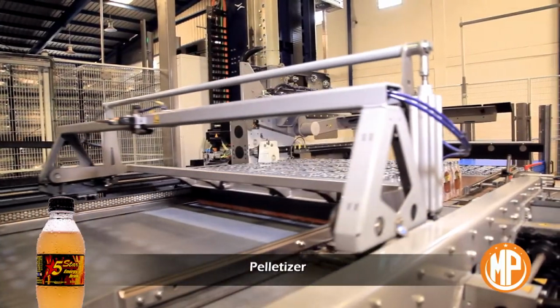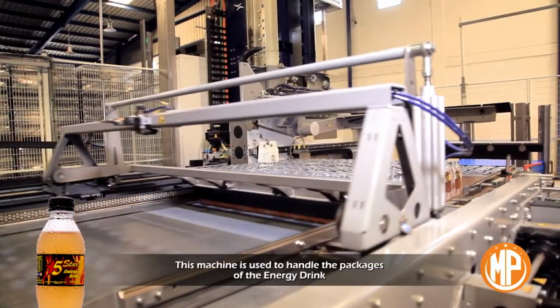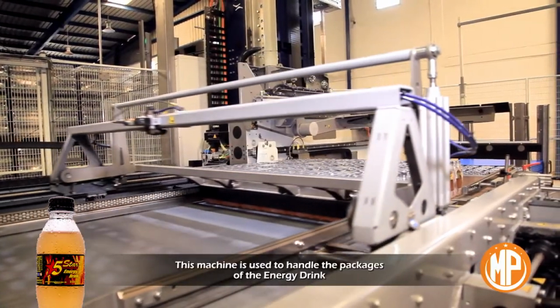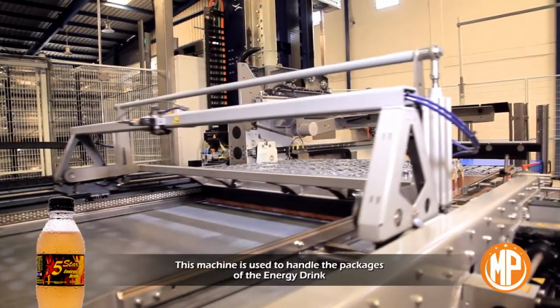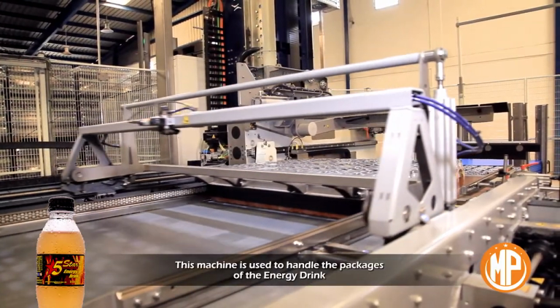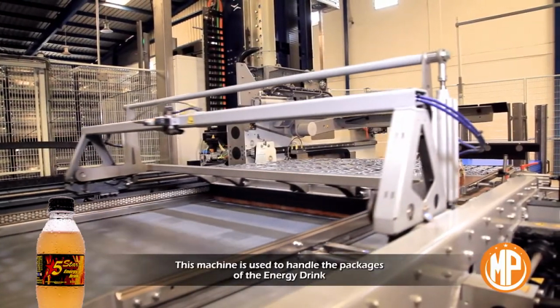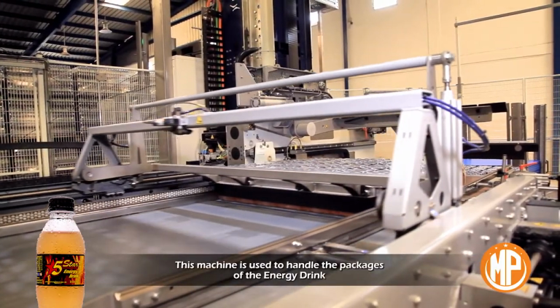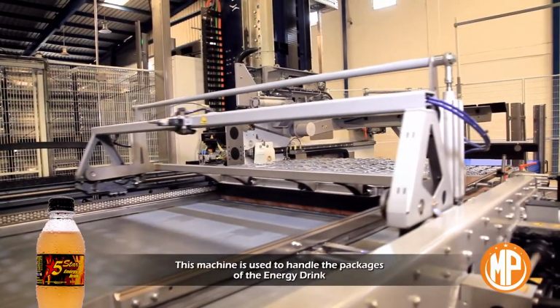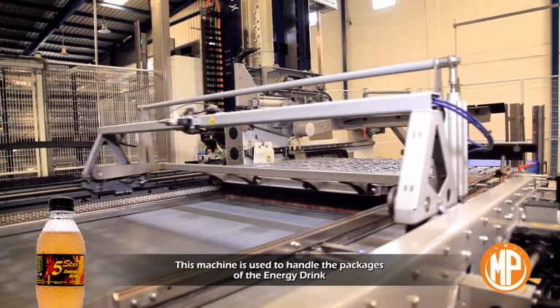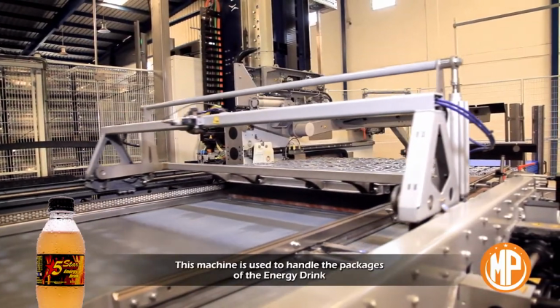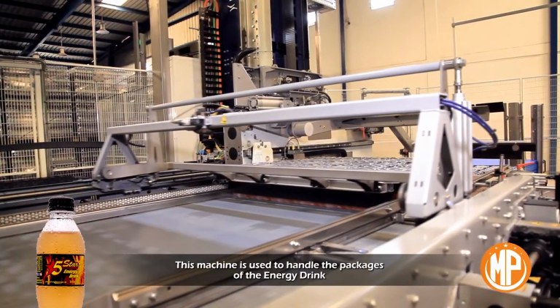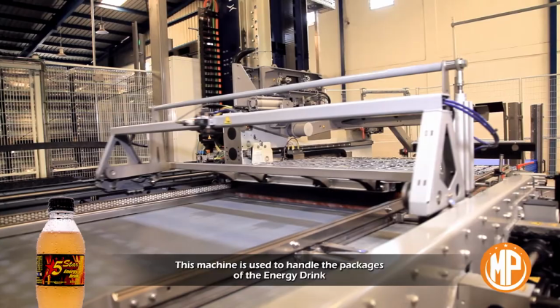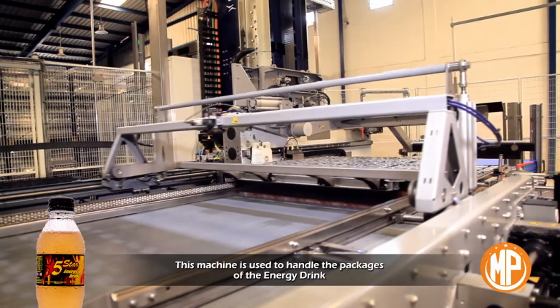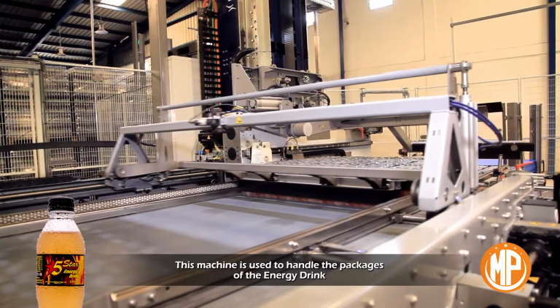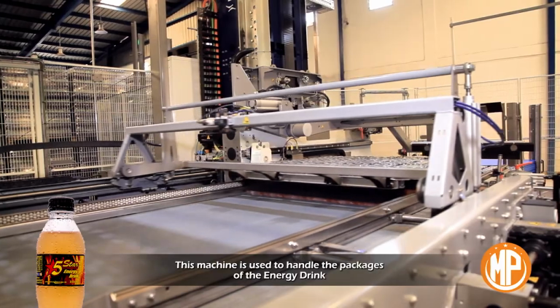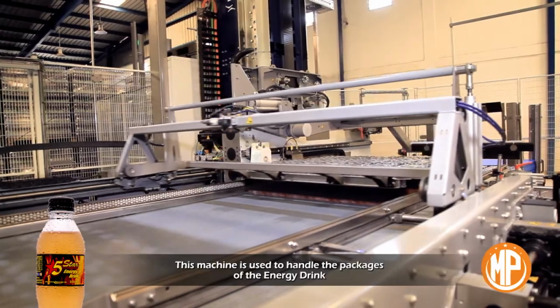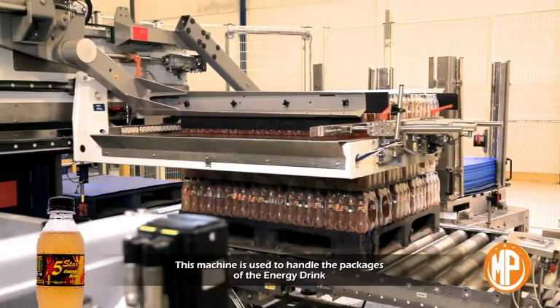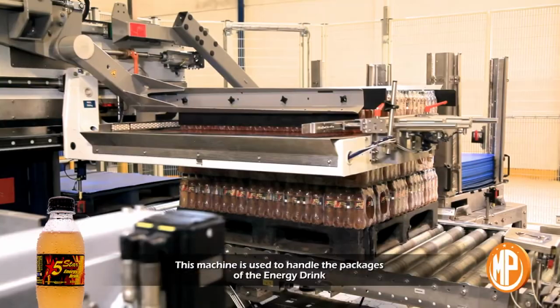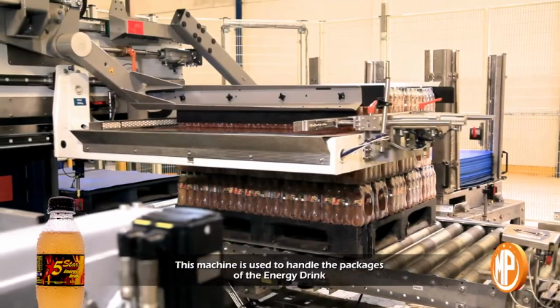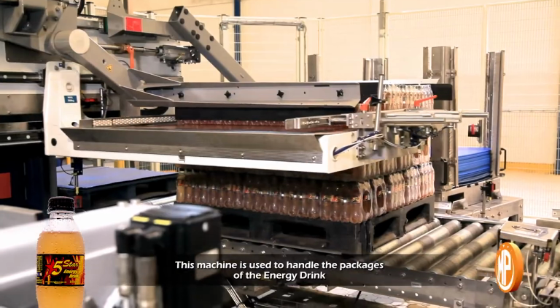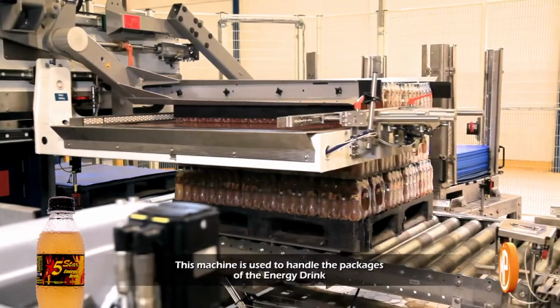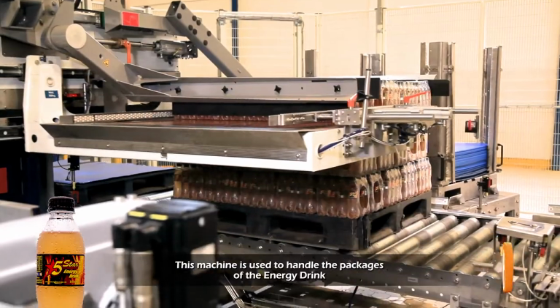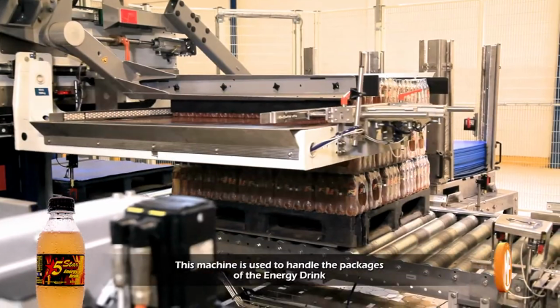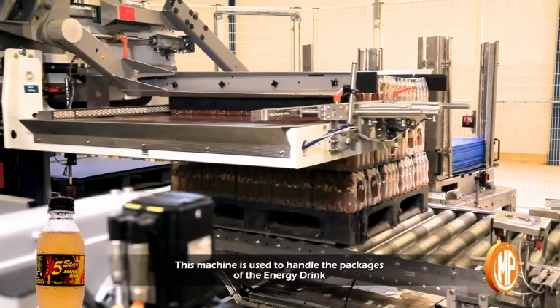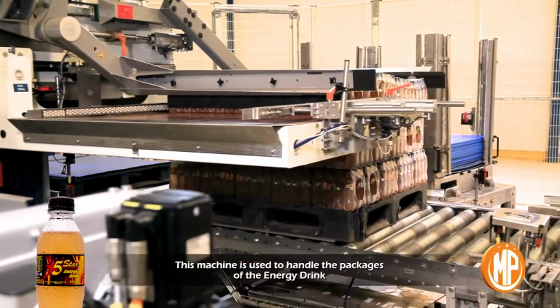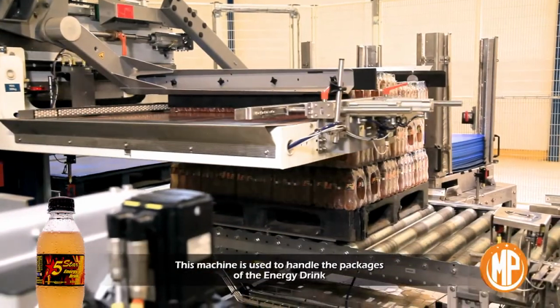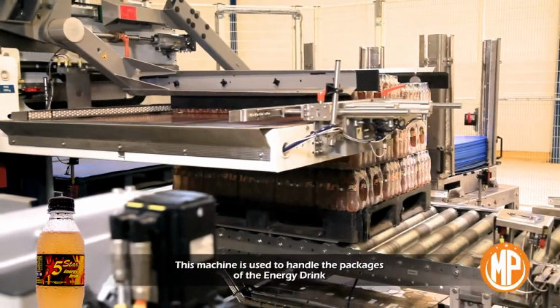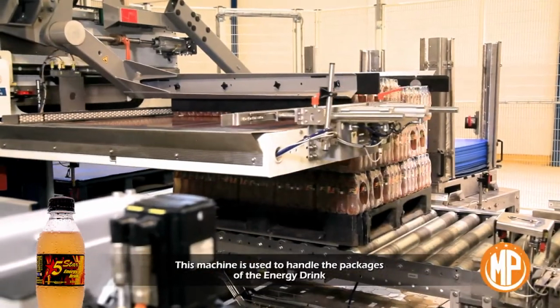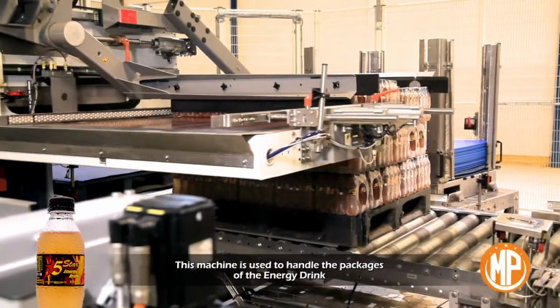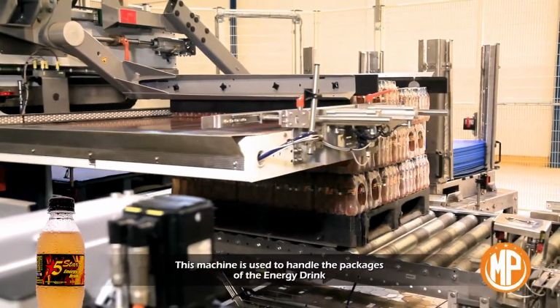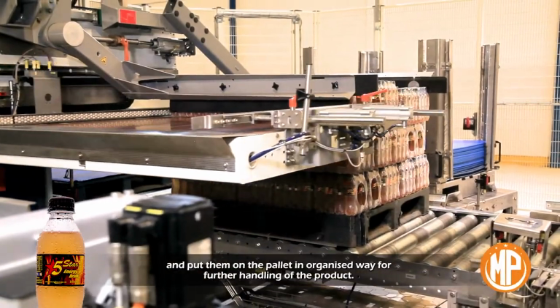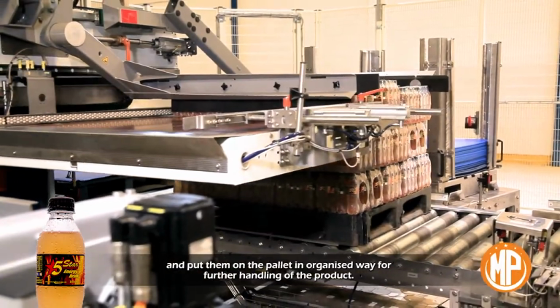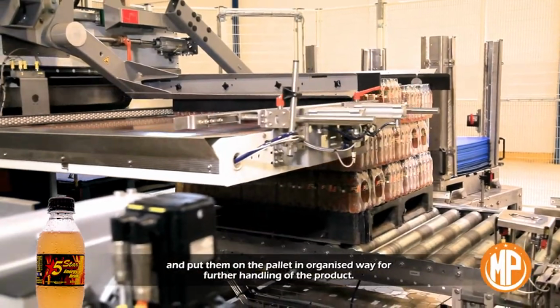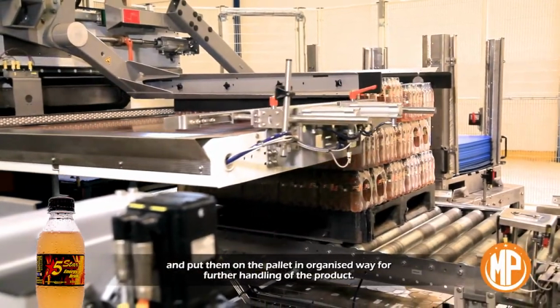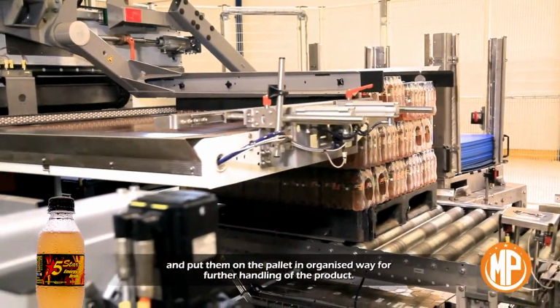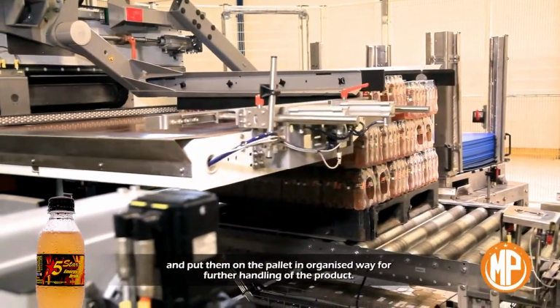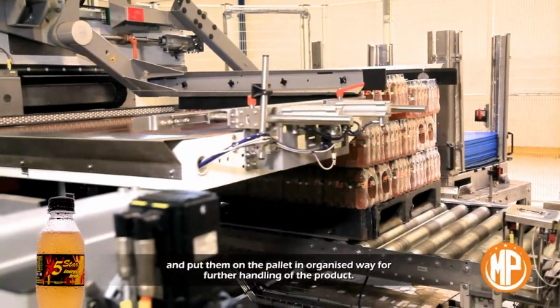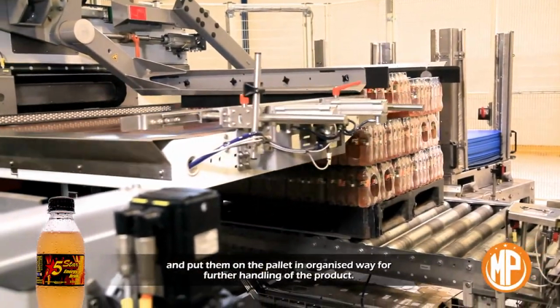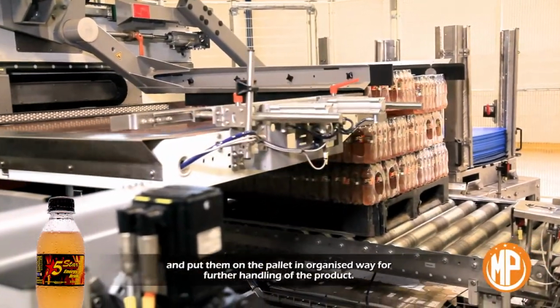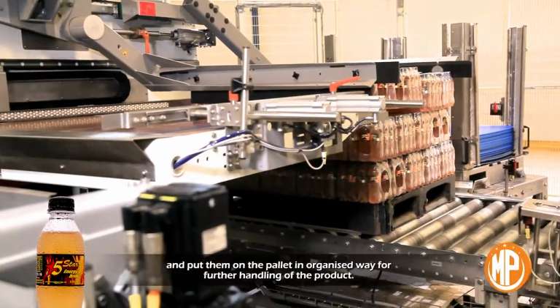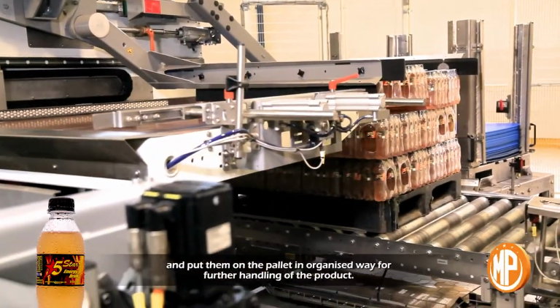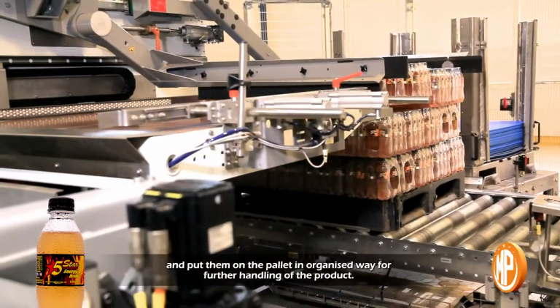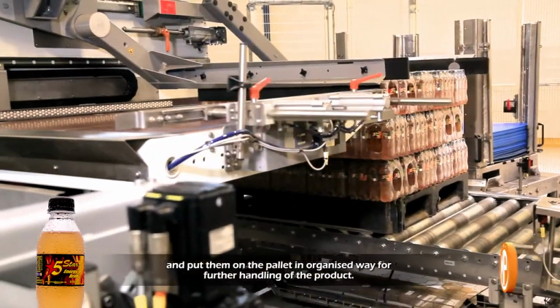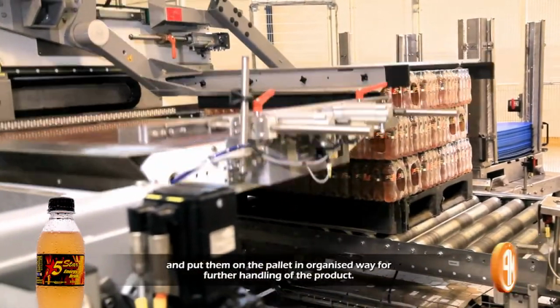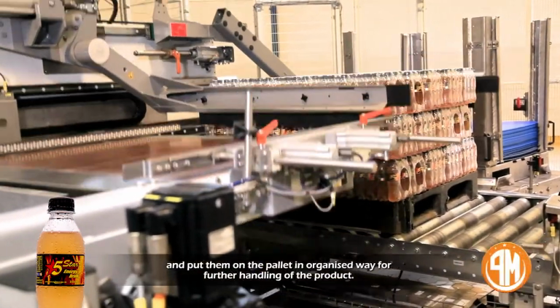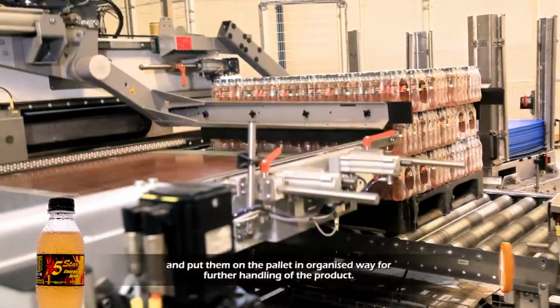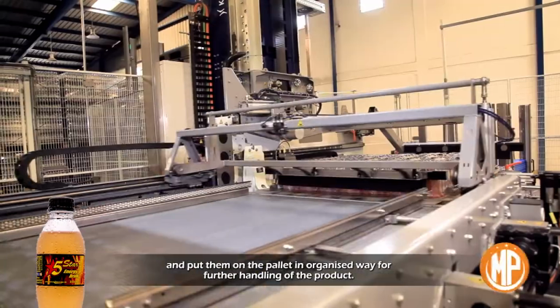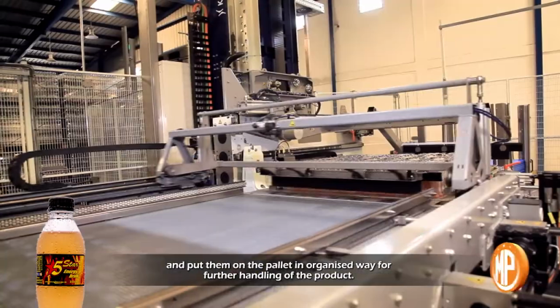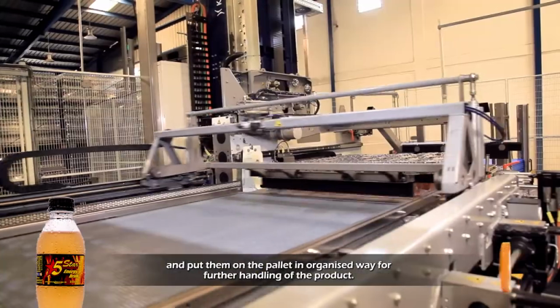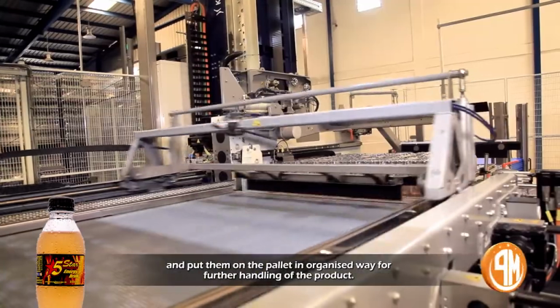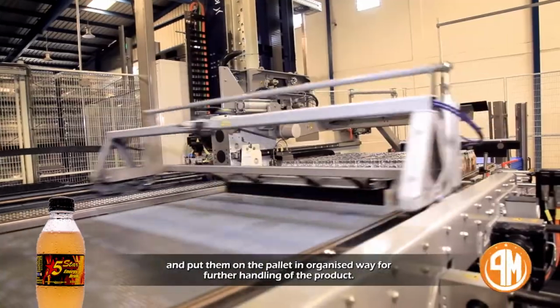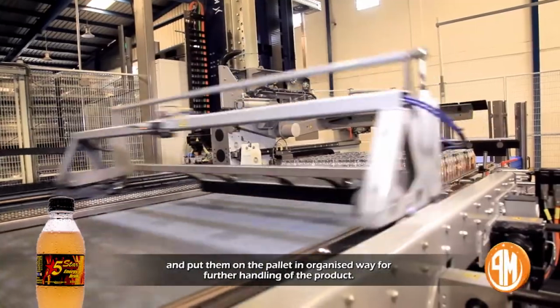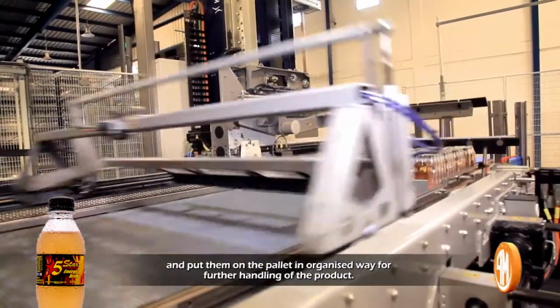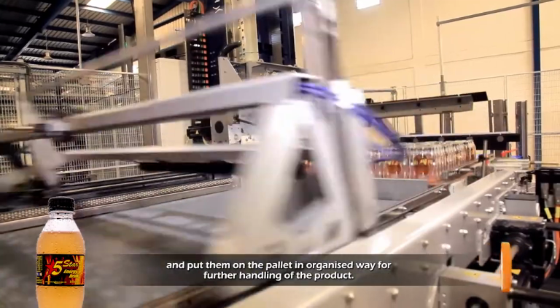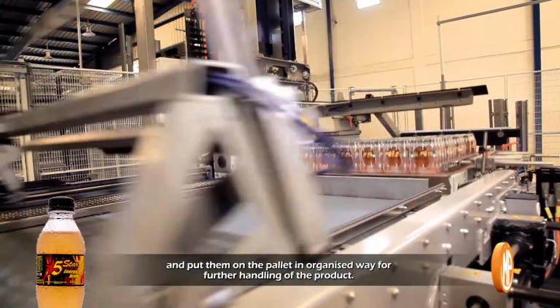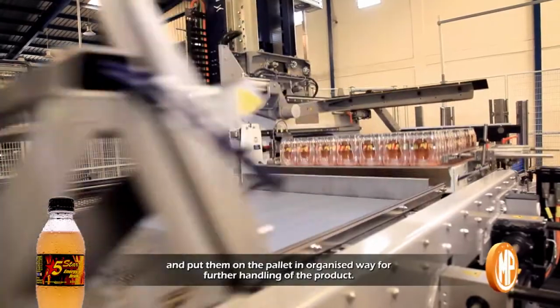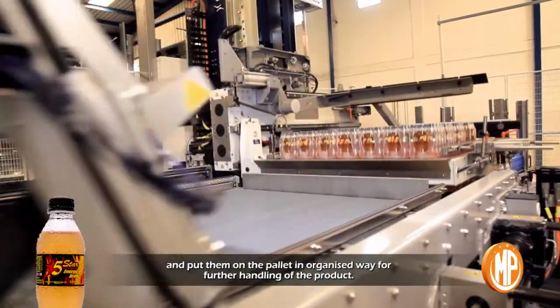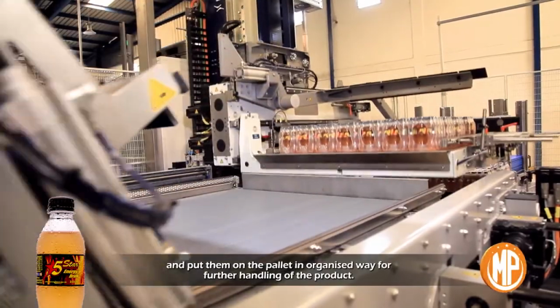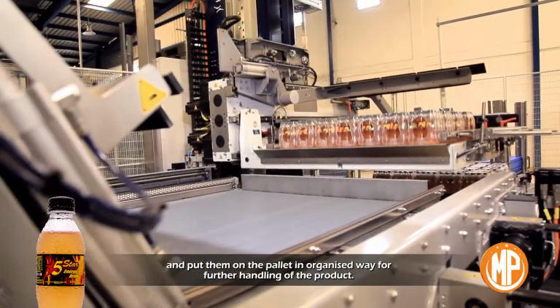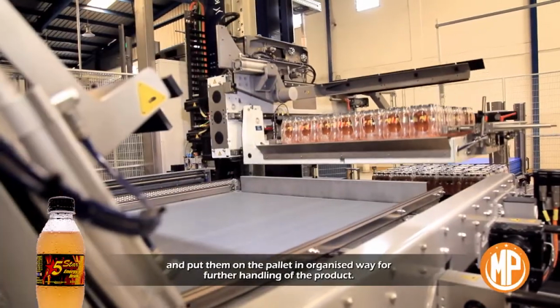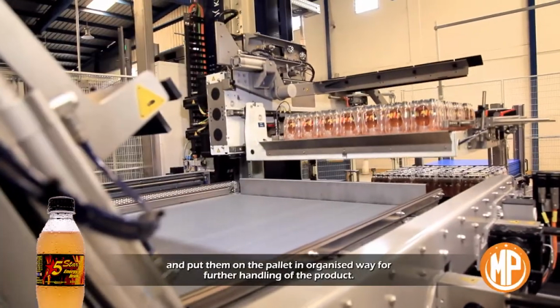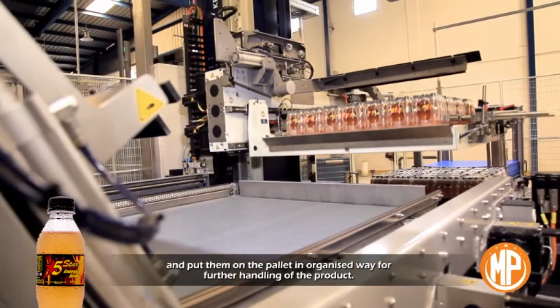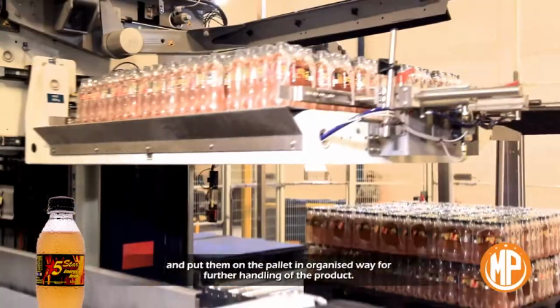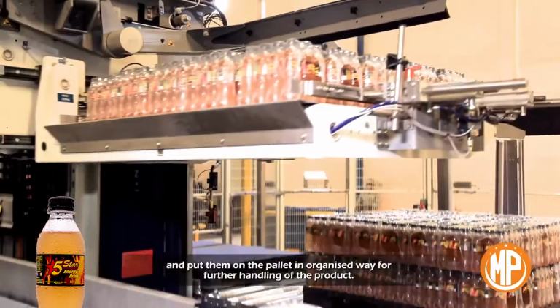This machine is used to handle the packages of the energy drink and put them on a pallet in an organized way for further handling of the product.